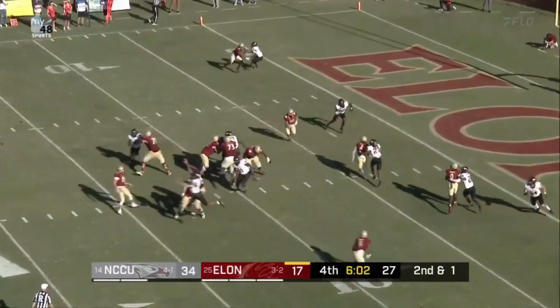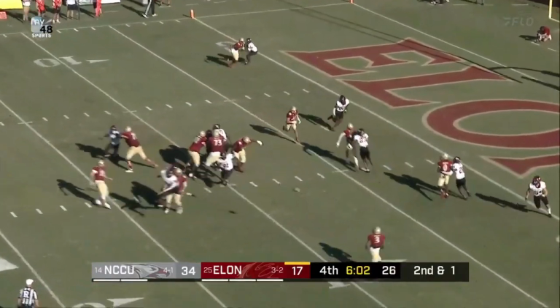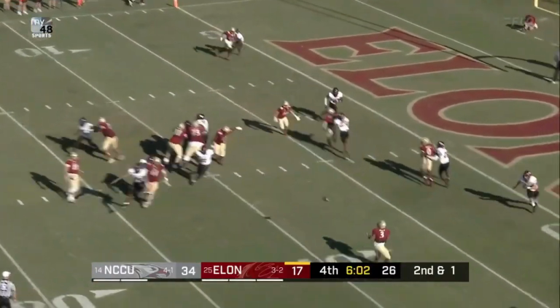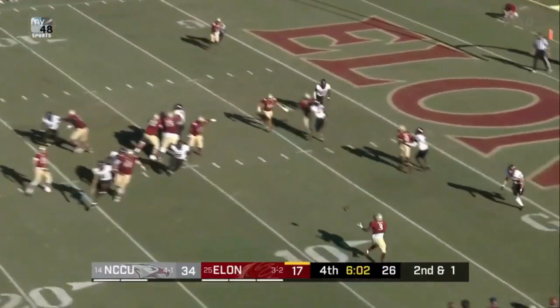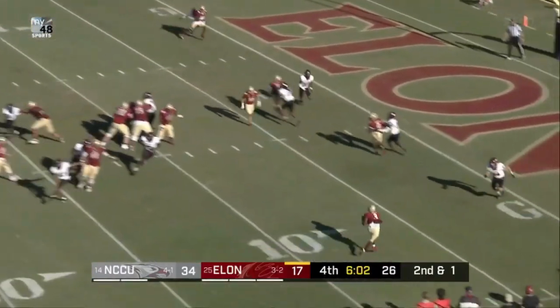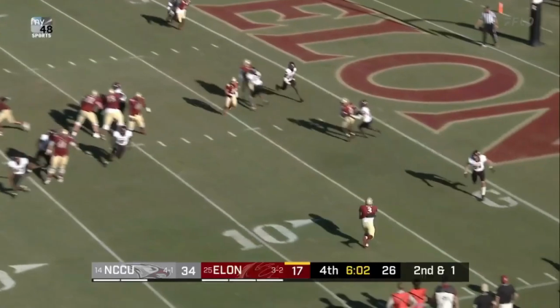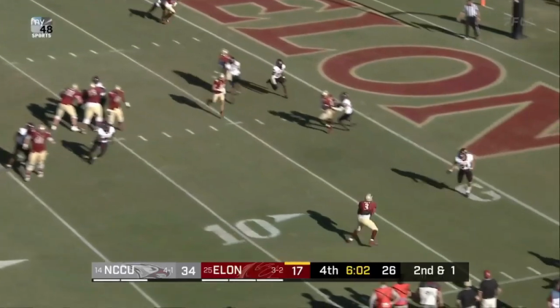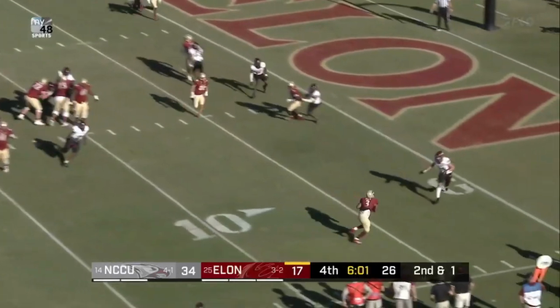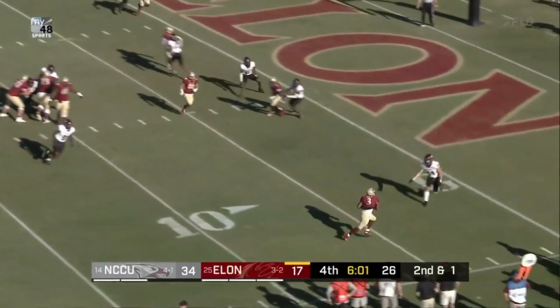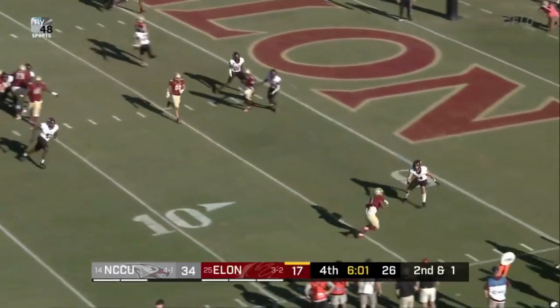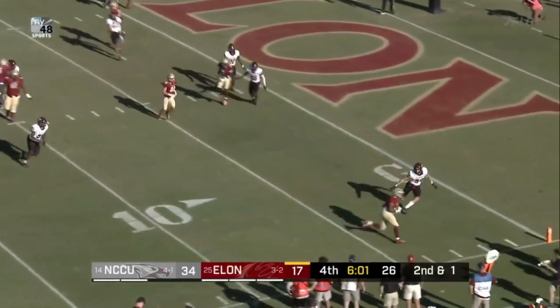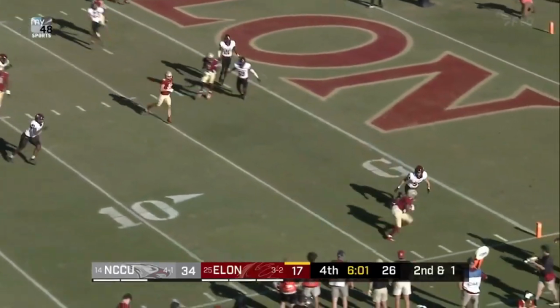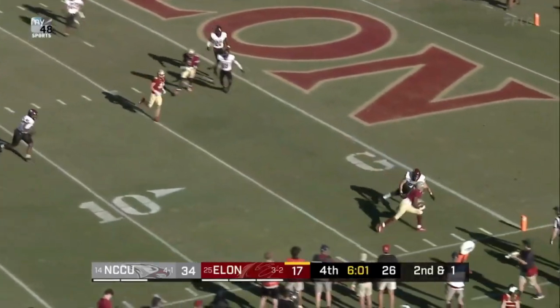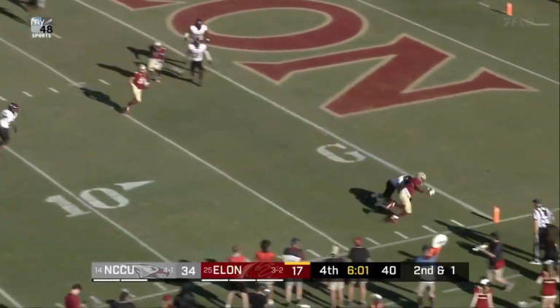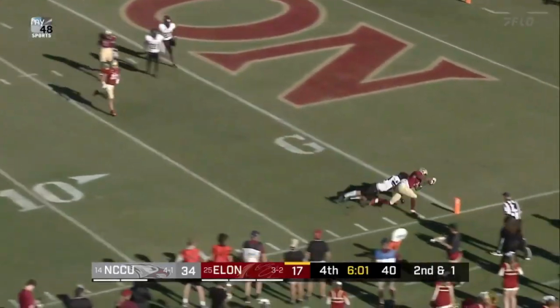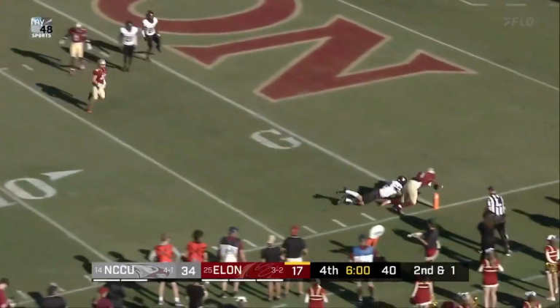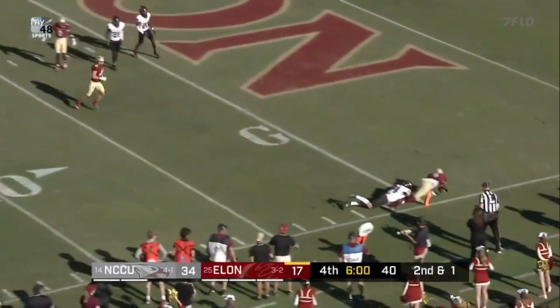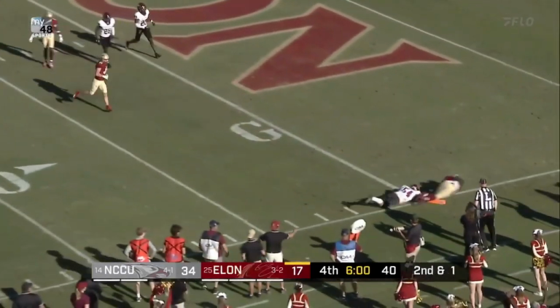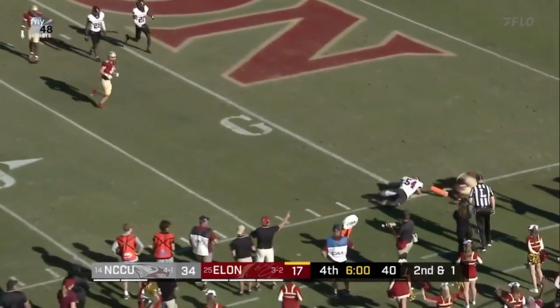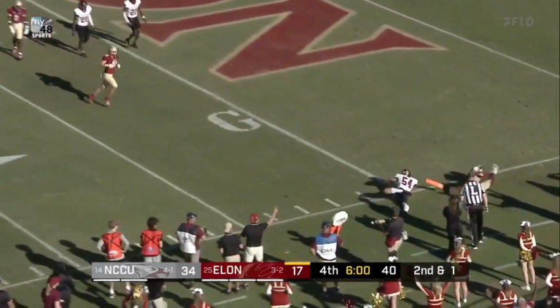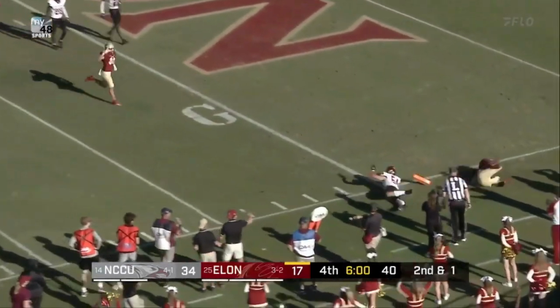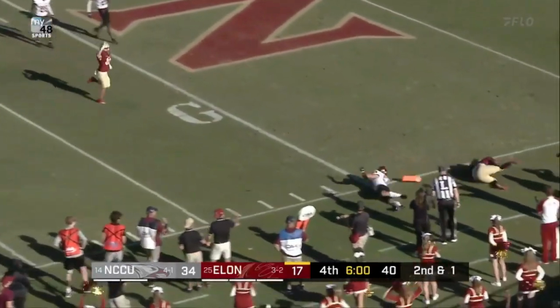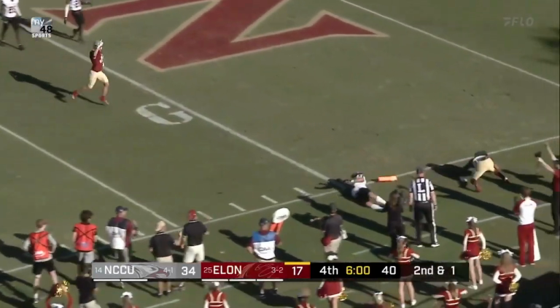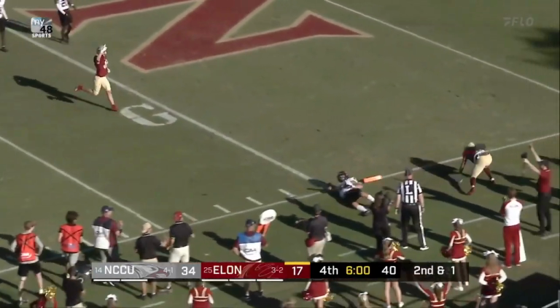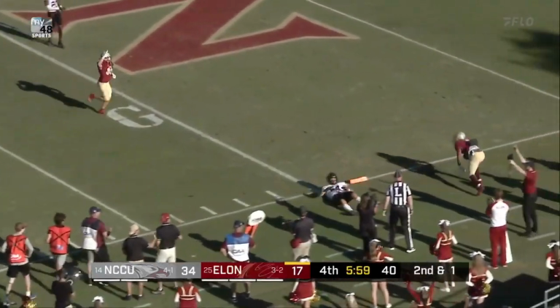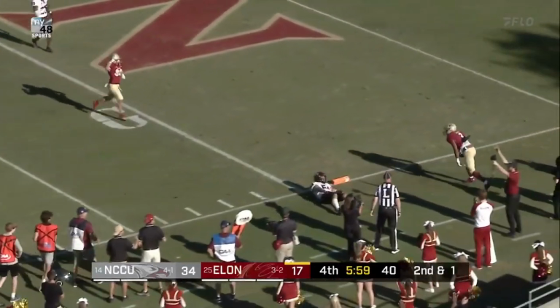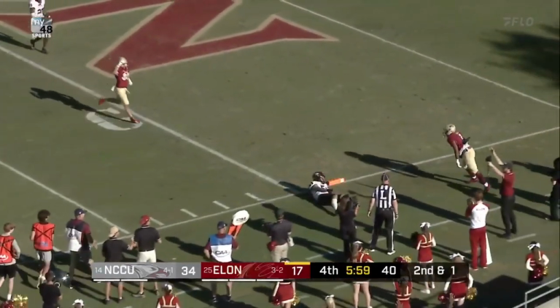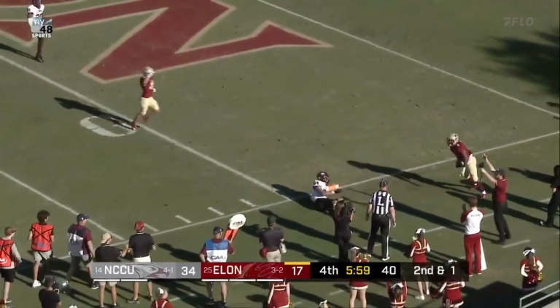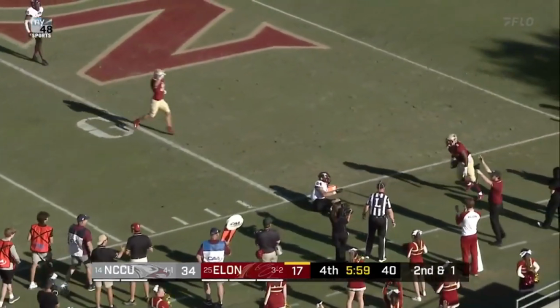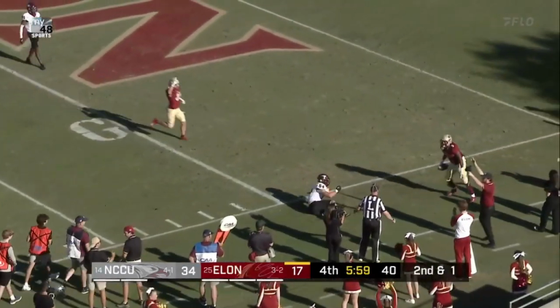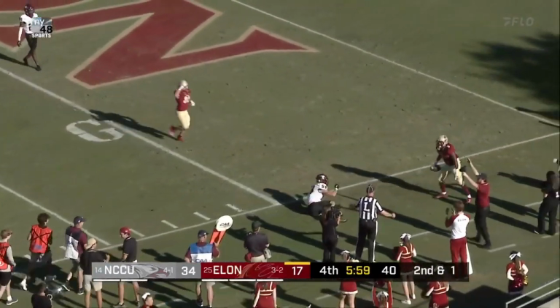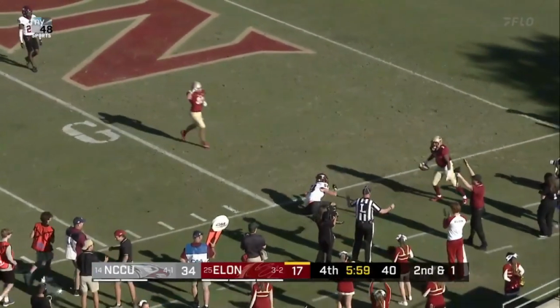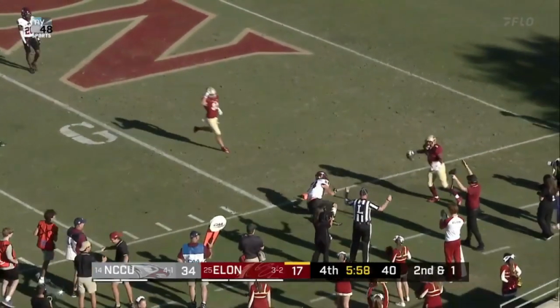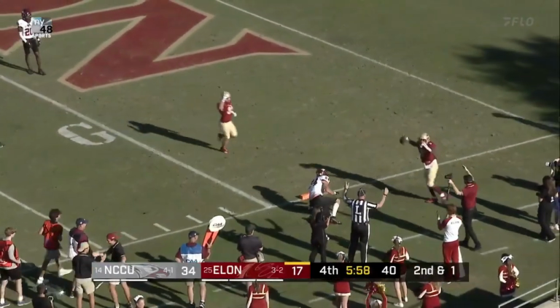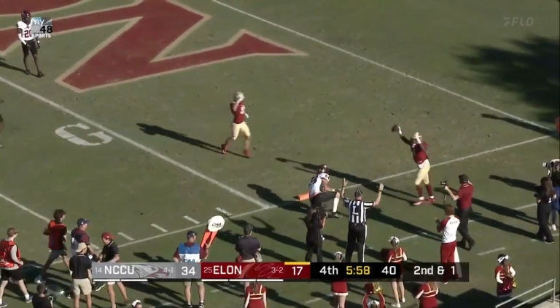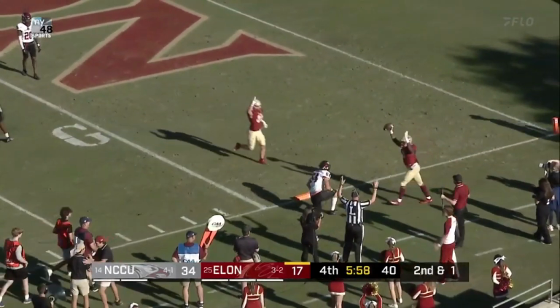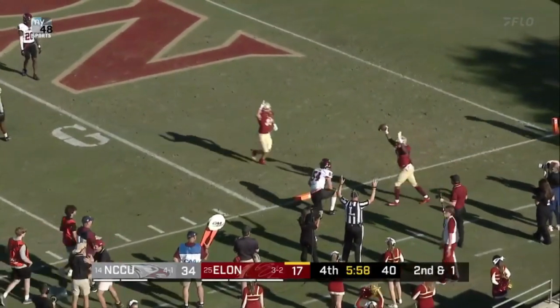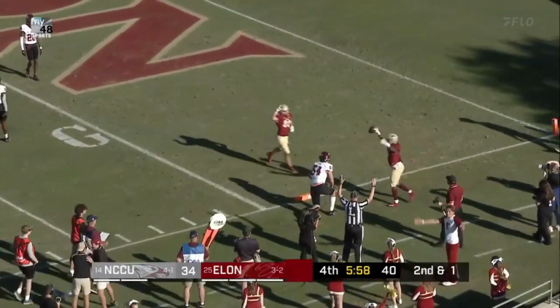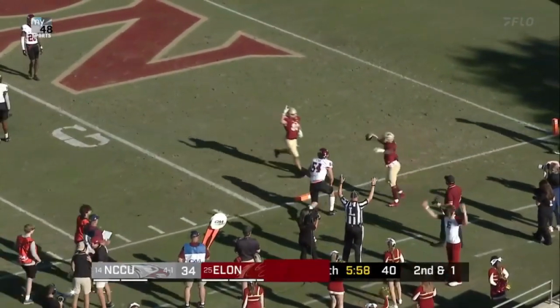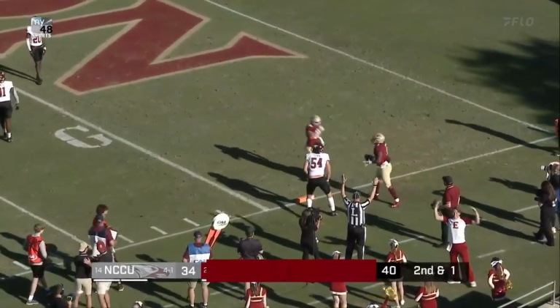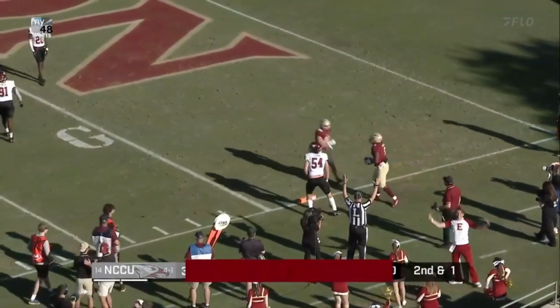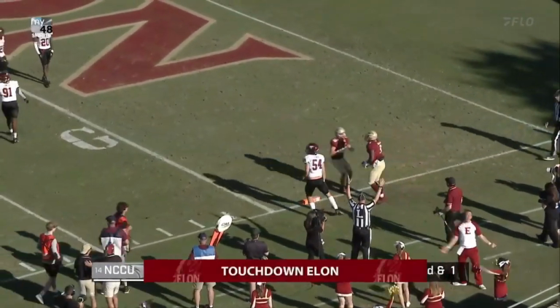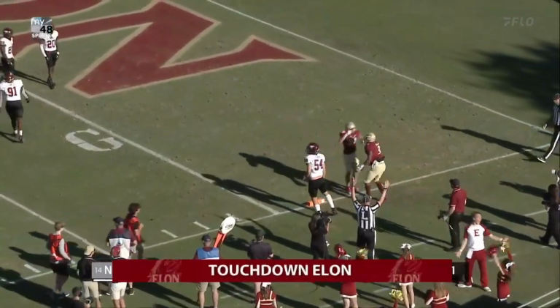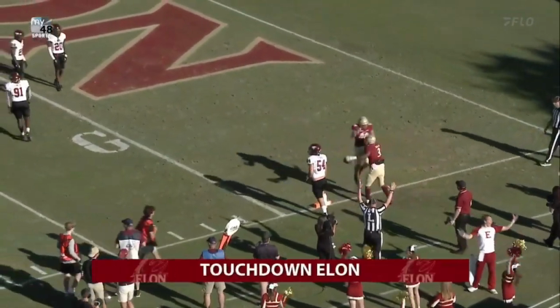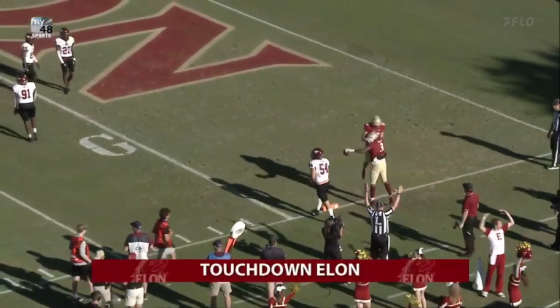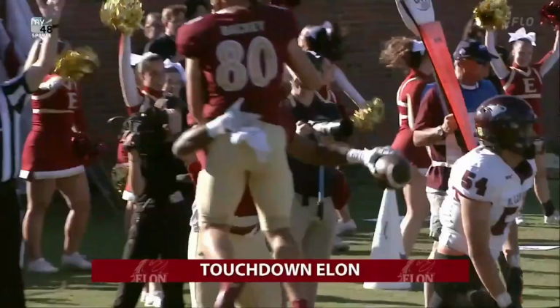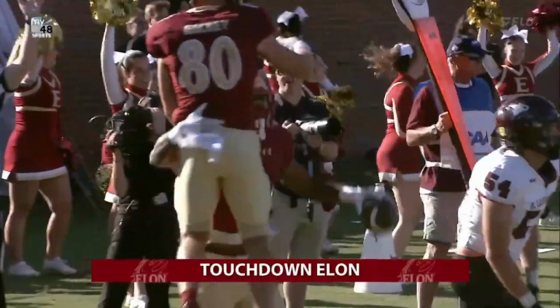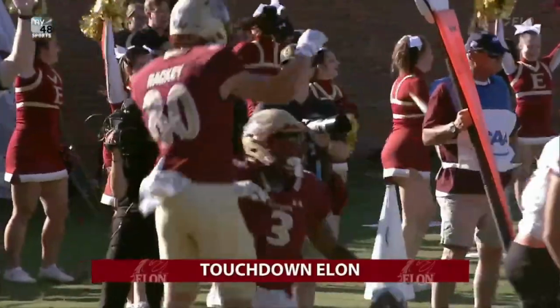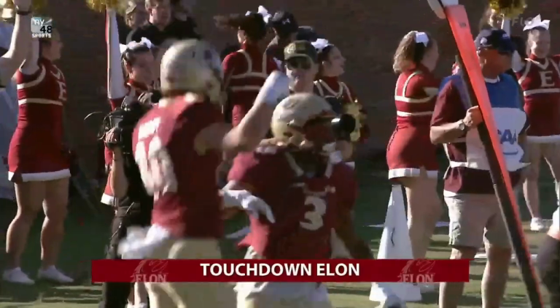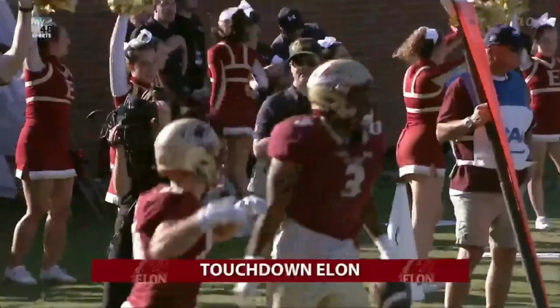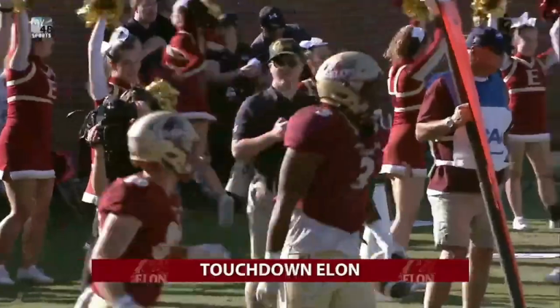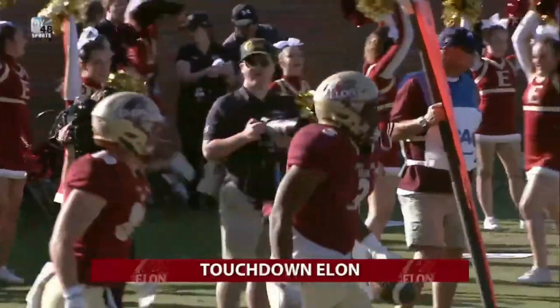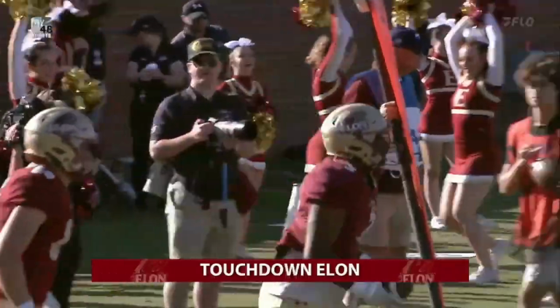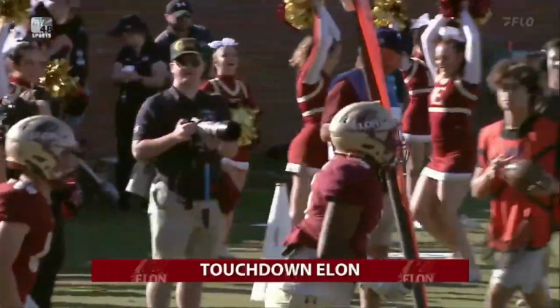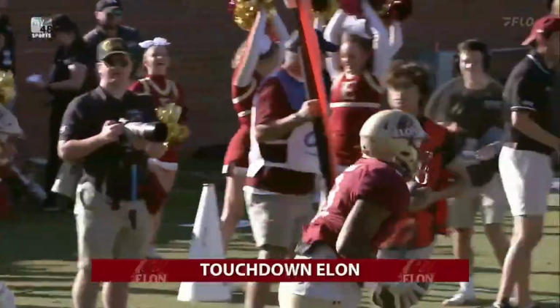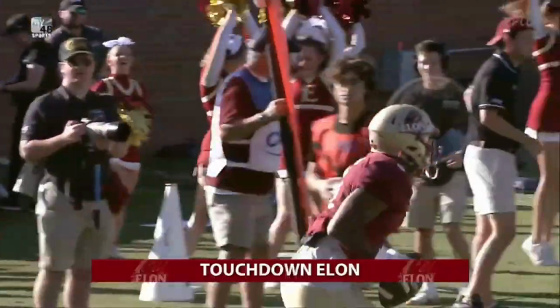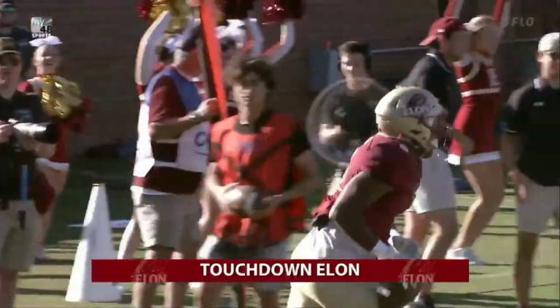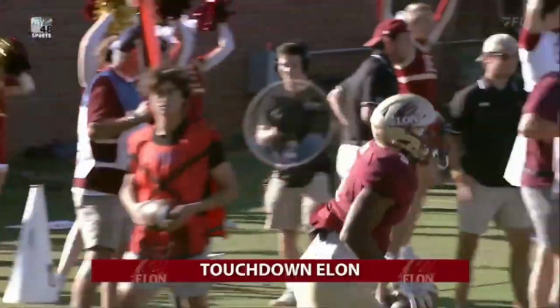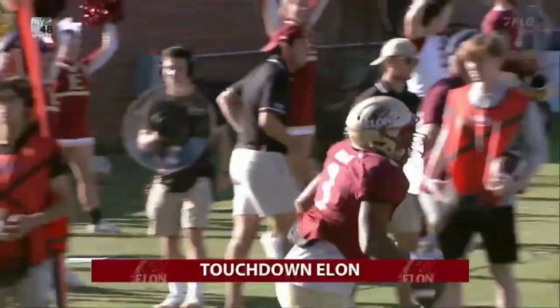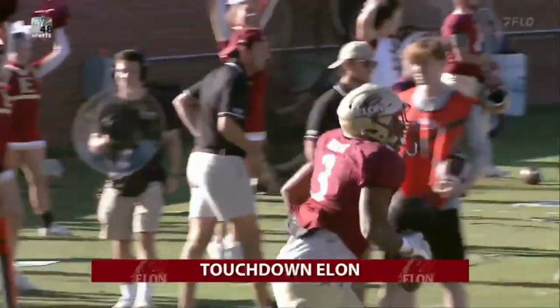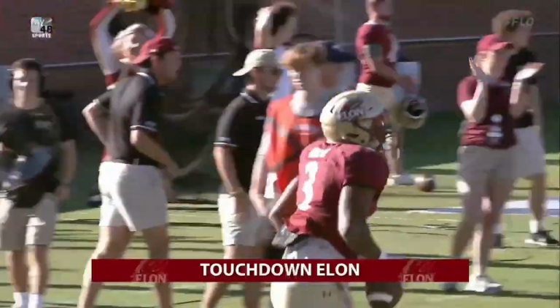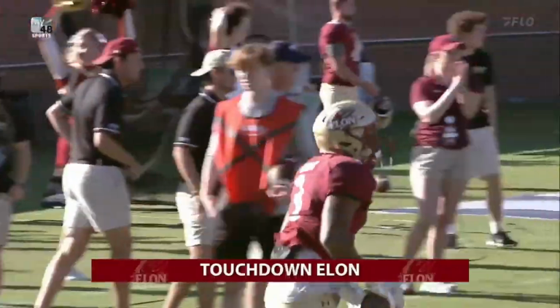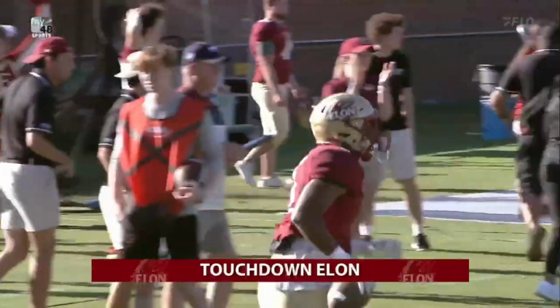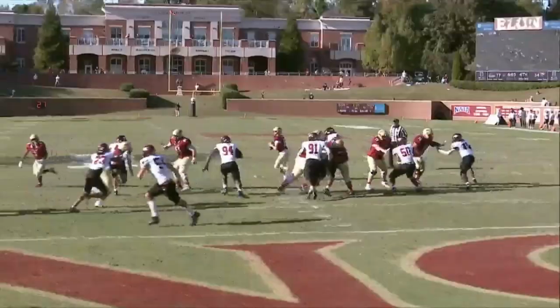Snap. Allen zips one out — caught, Dixie. Dixie reaching for the pylon — touchdown, Dixie.